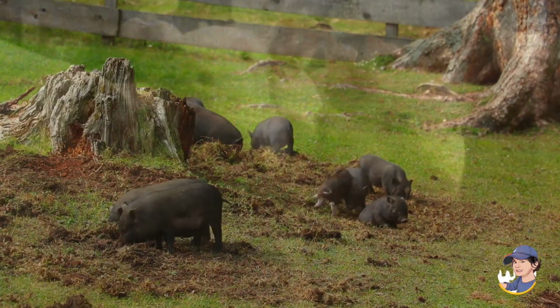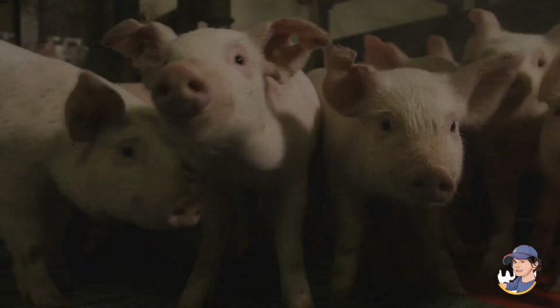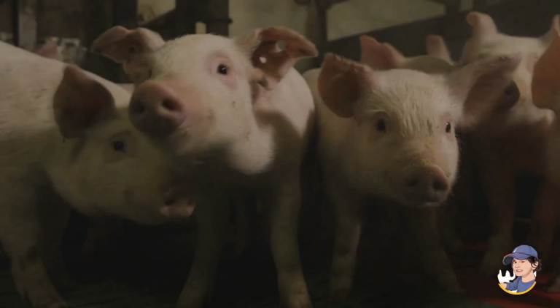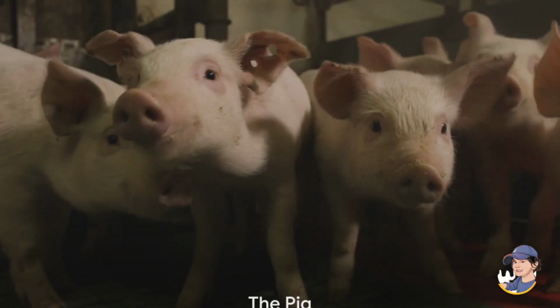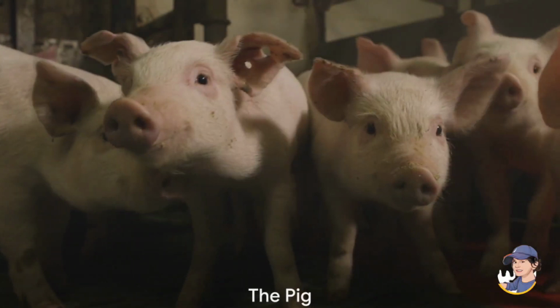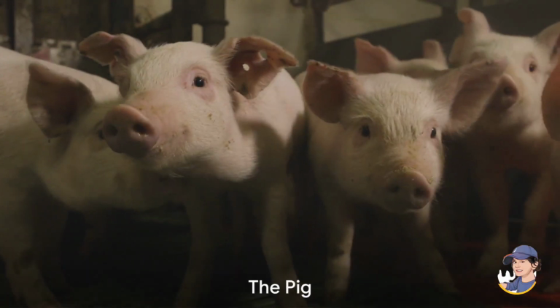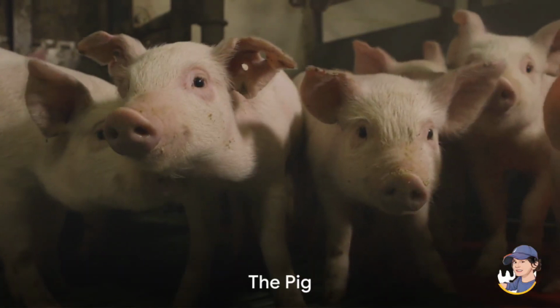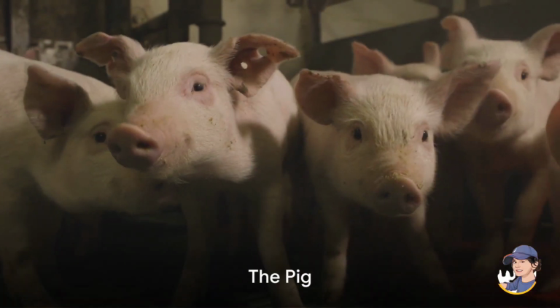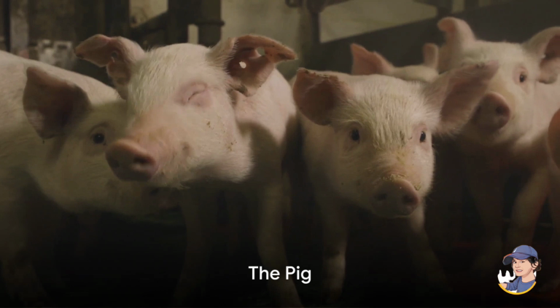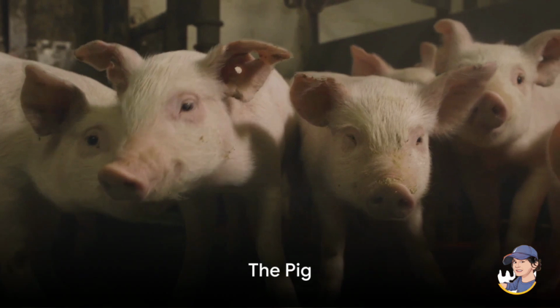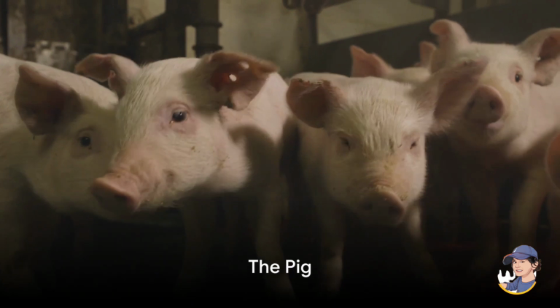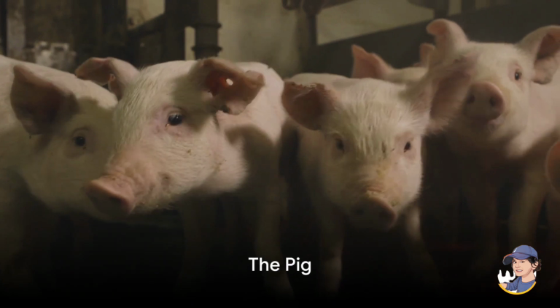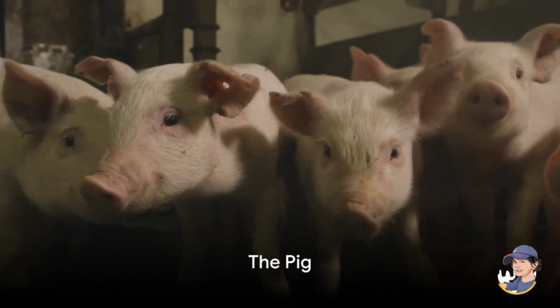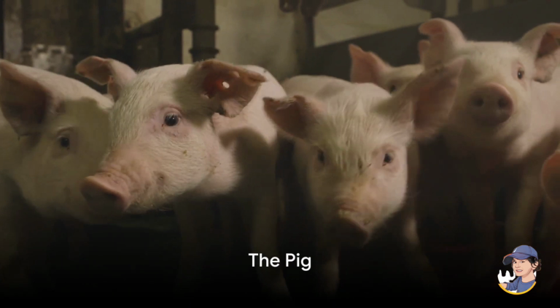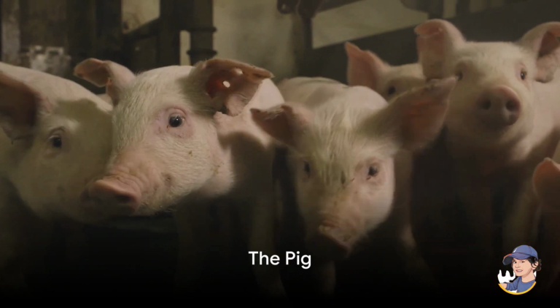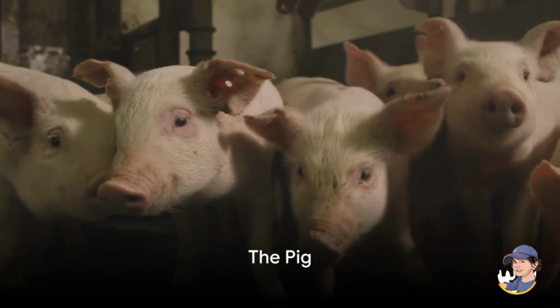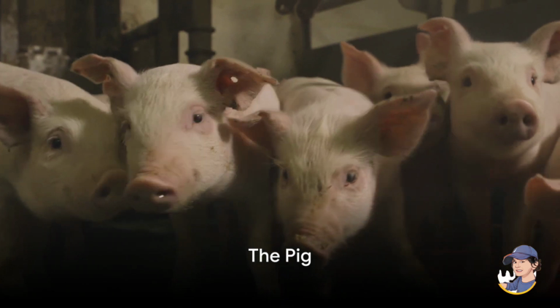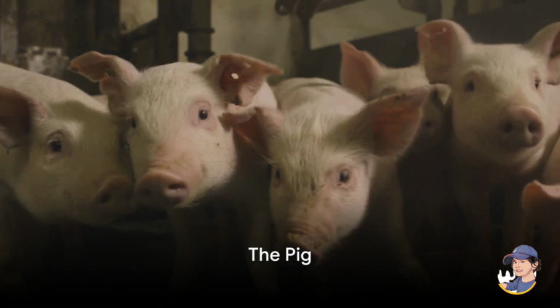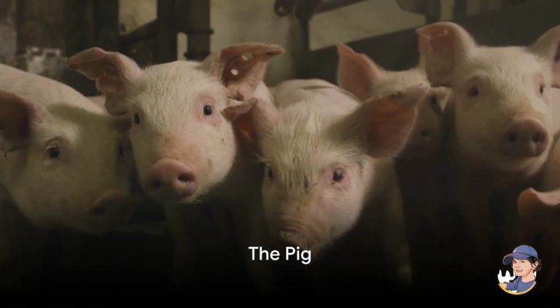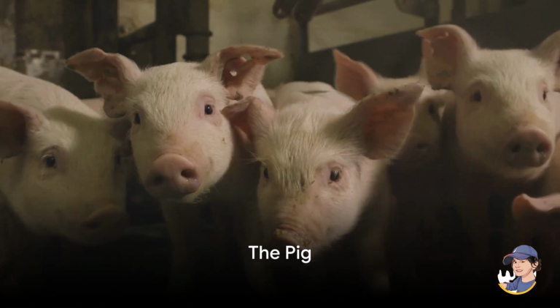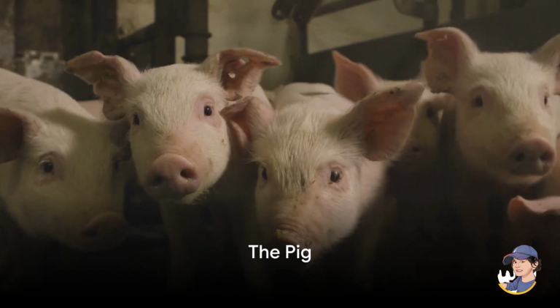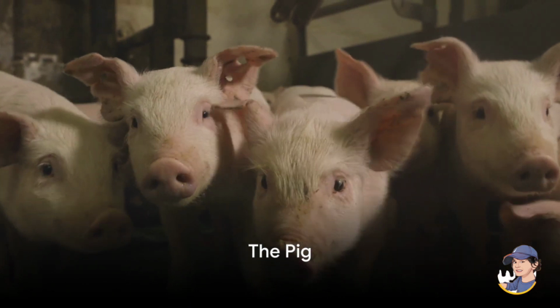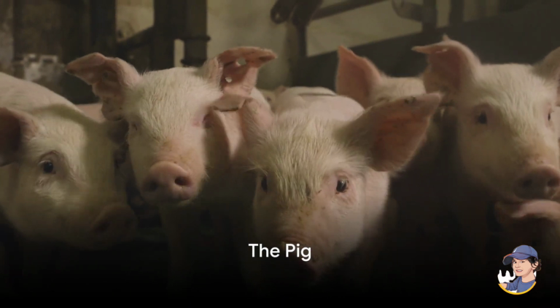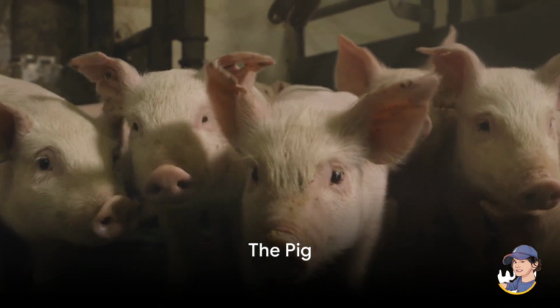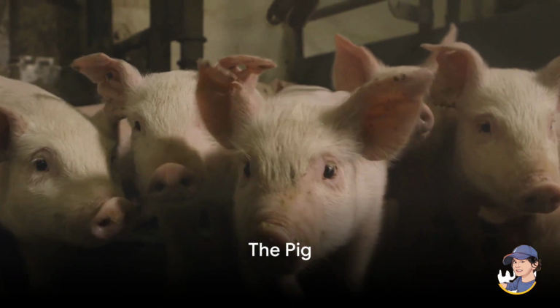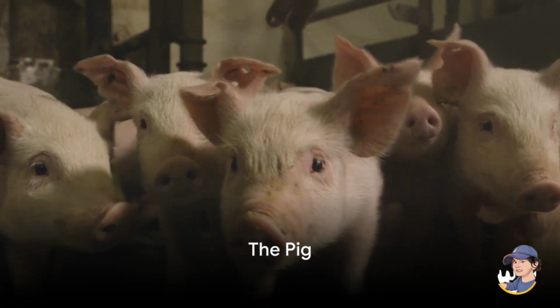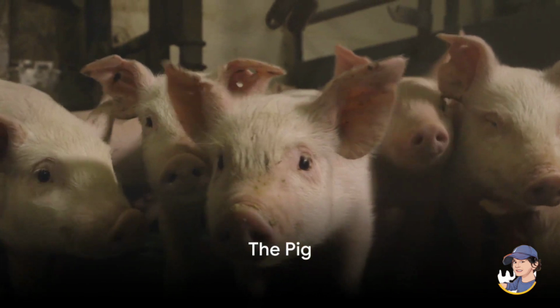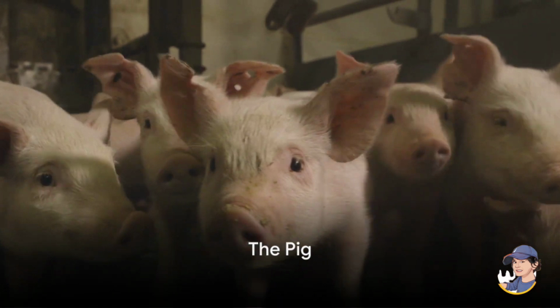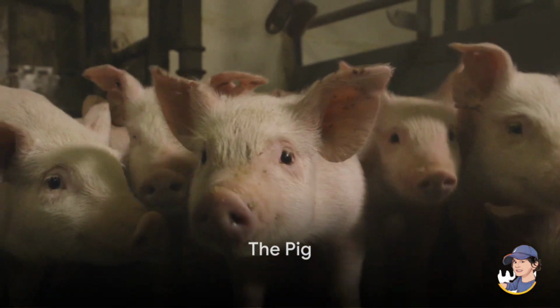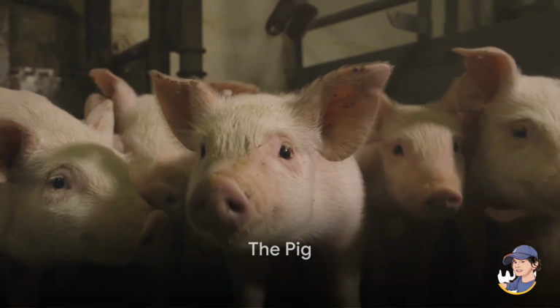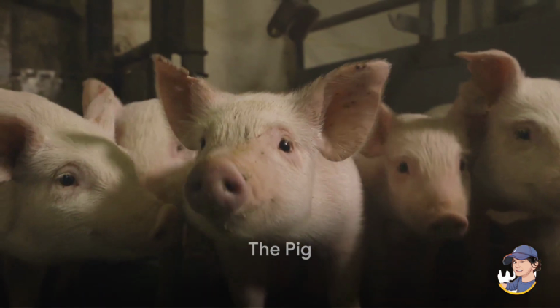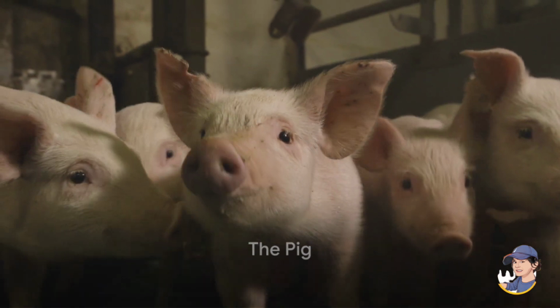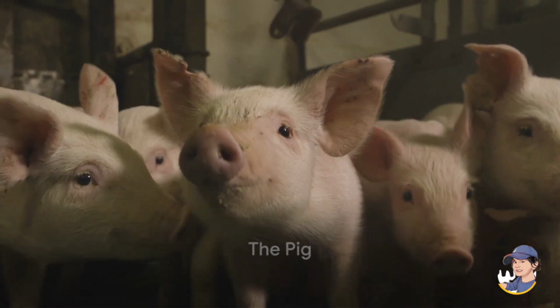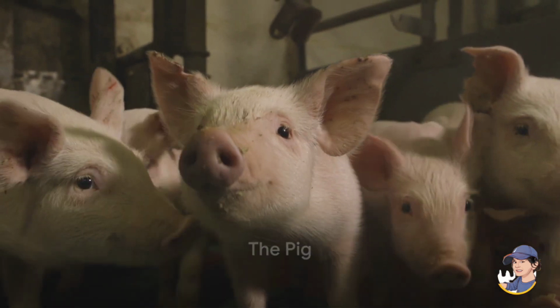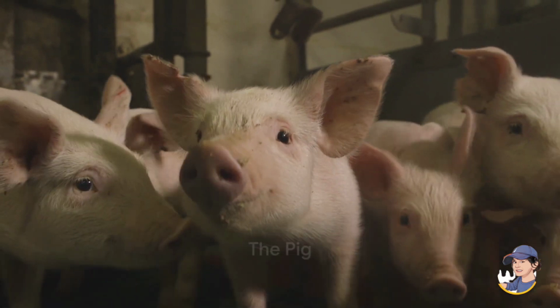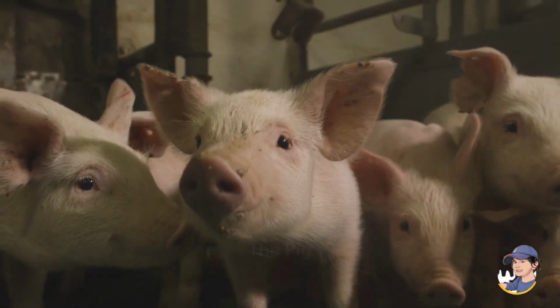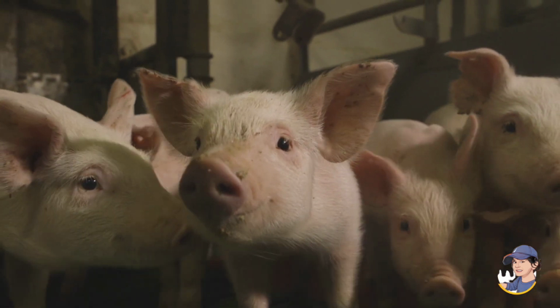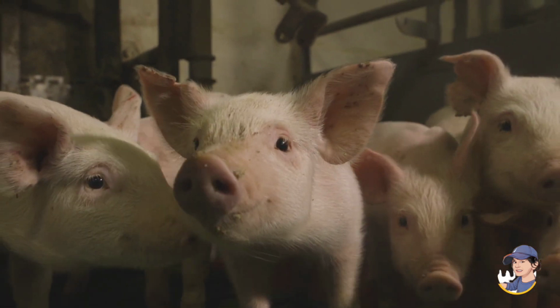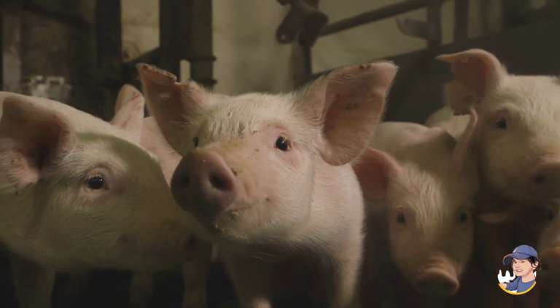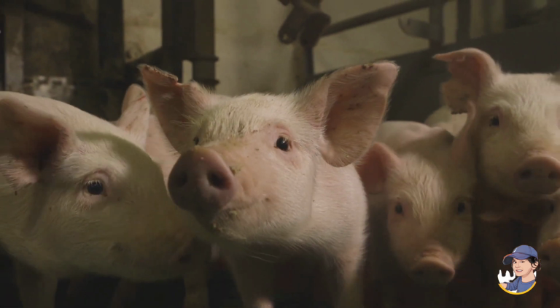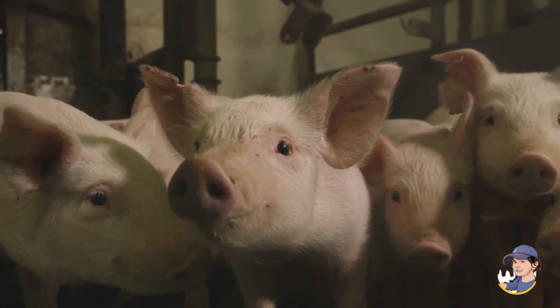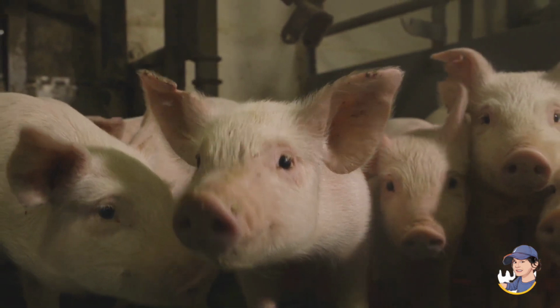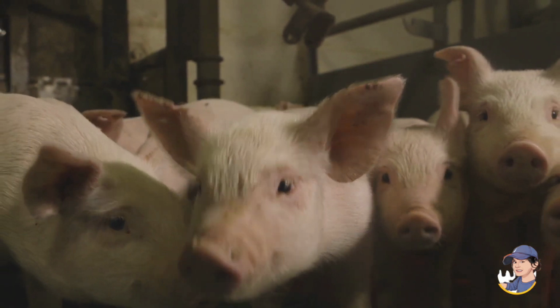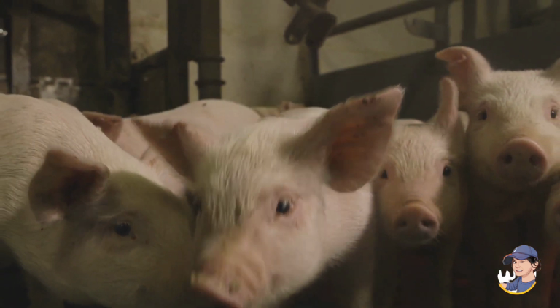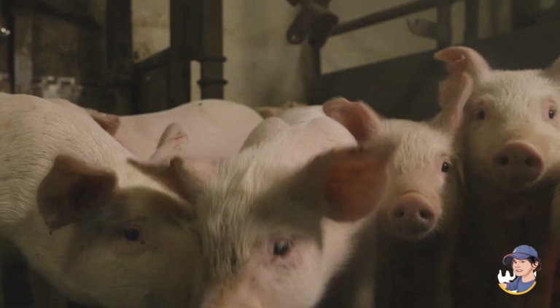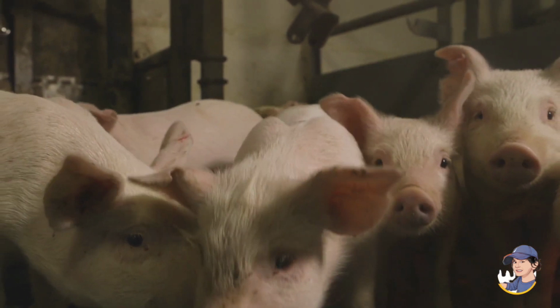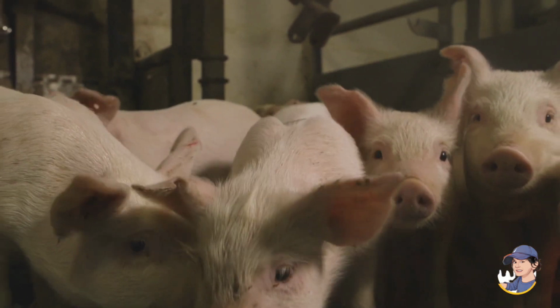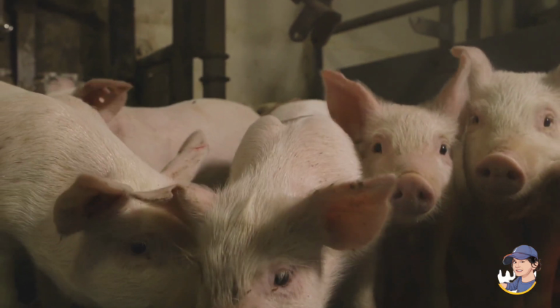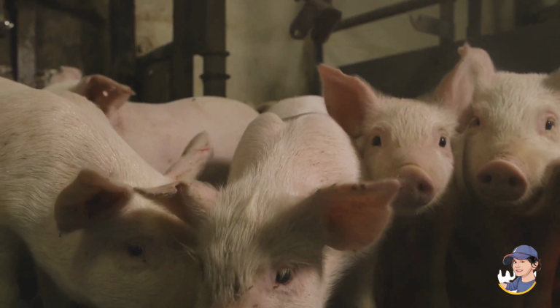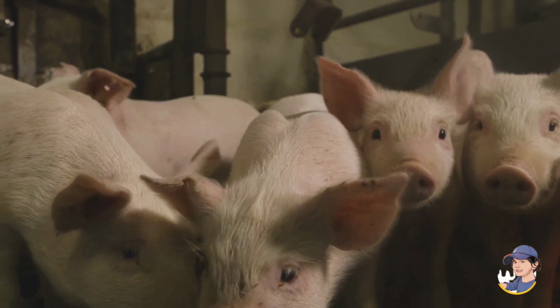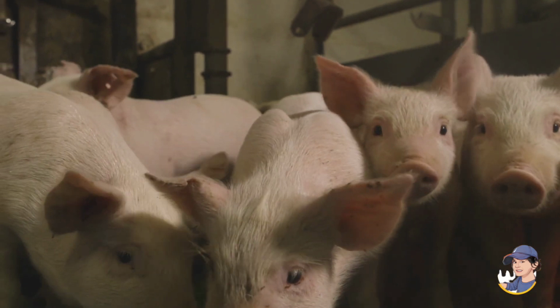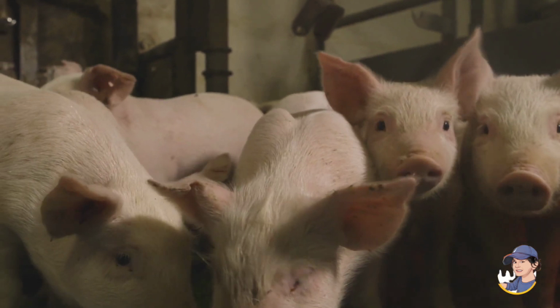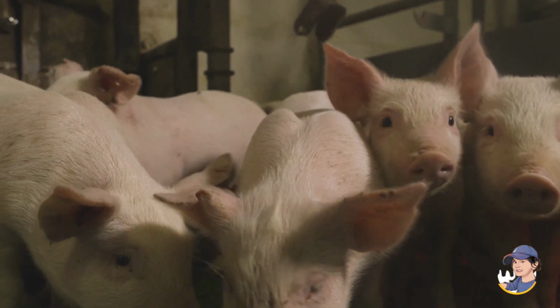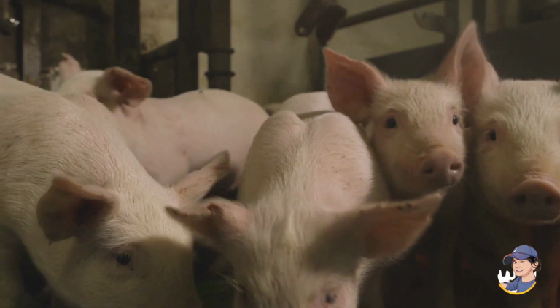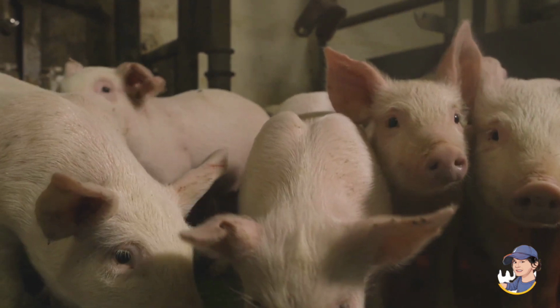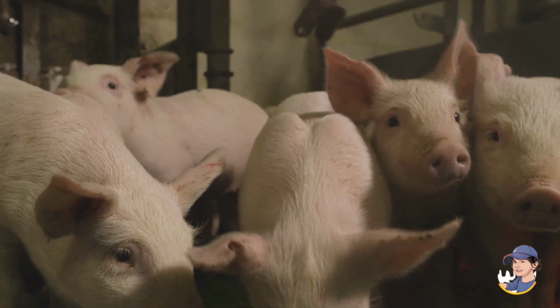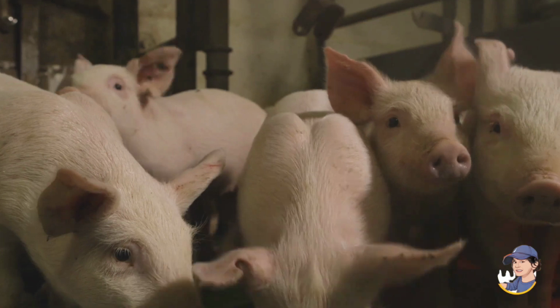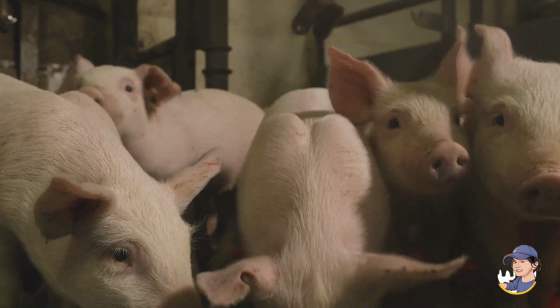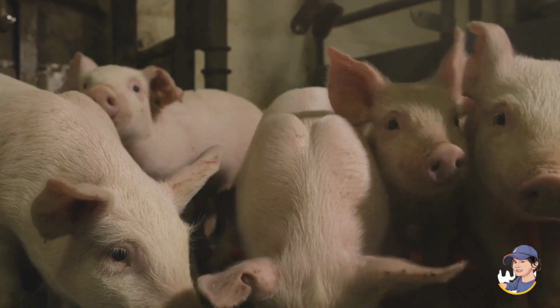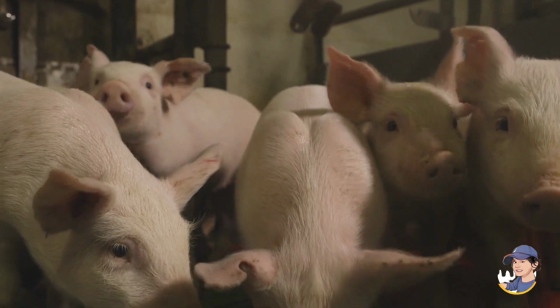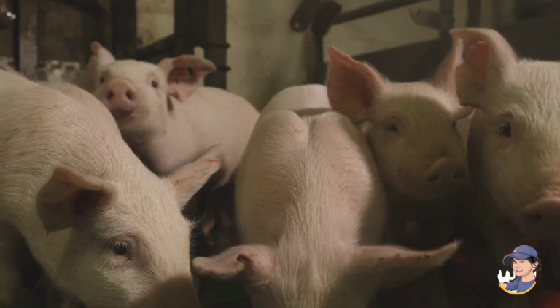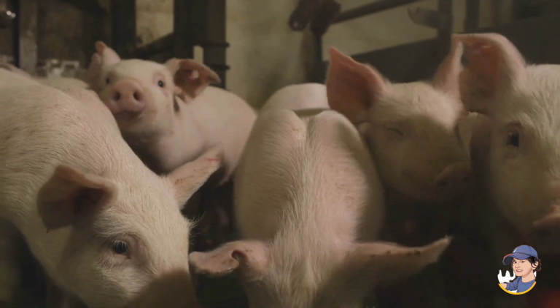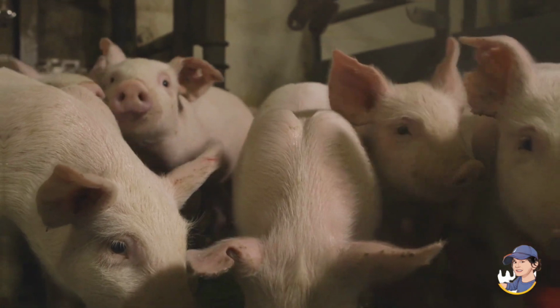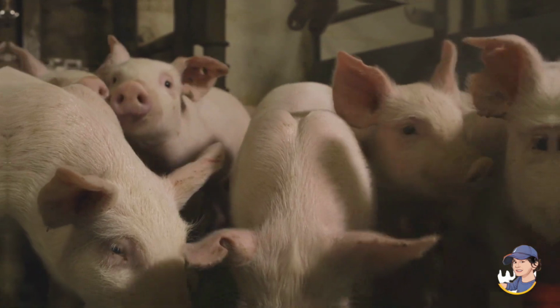First off, meet the pig. Pigs are friendly animals that love to roll in the mud. They also help us make bacon and ham.